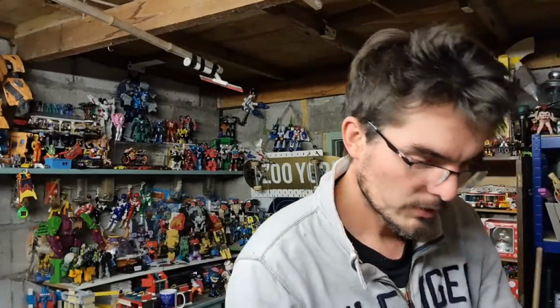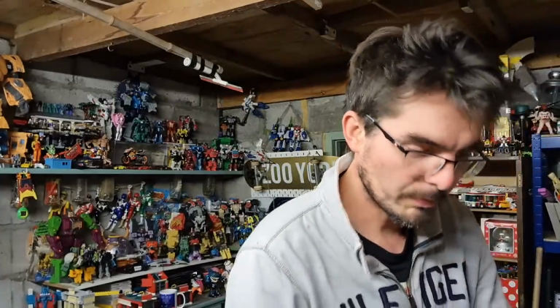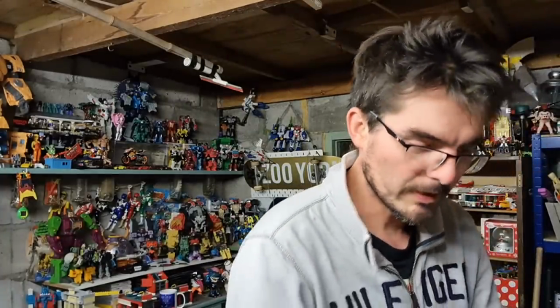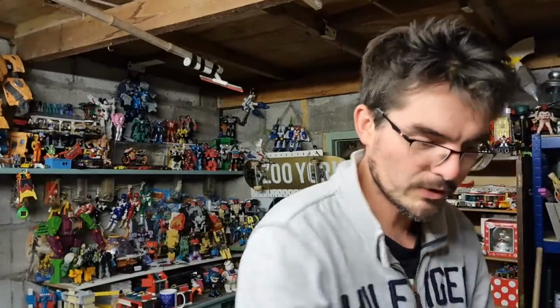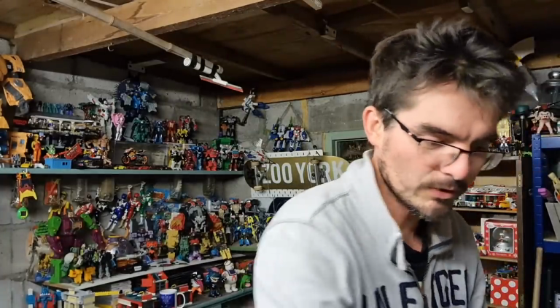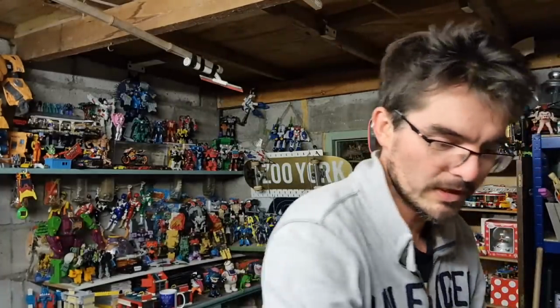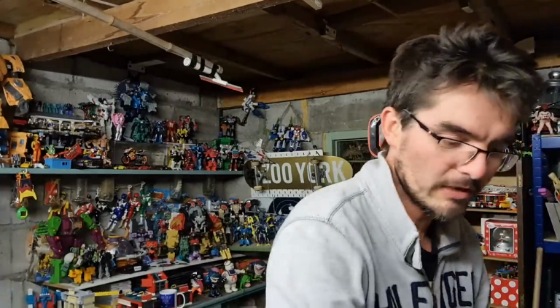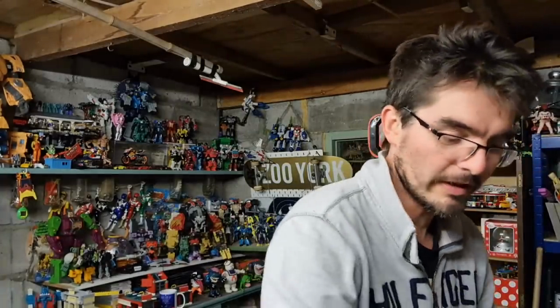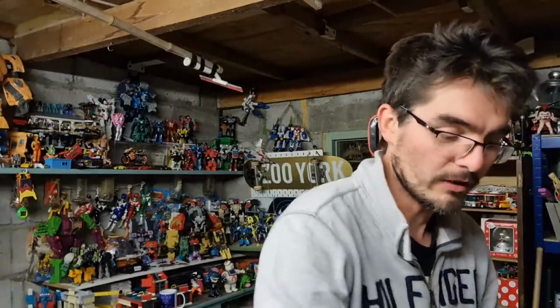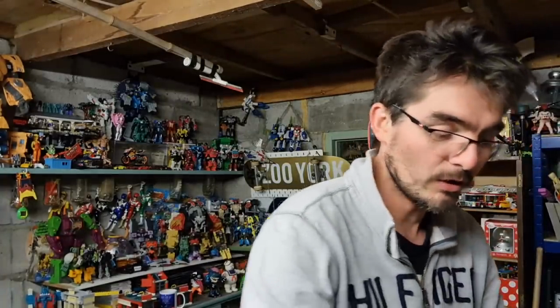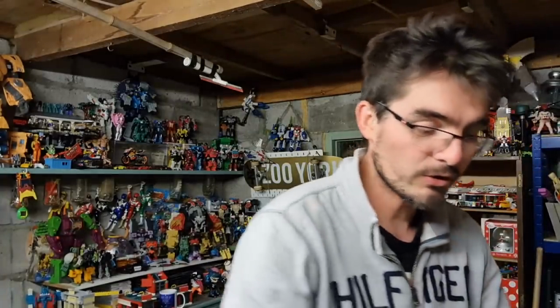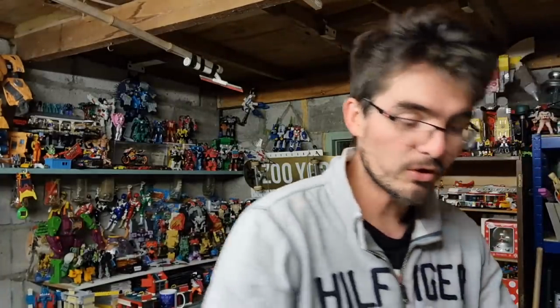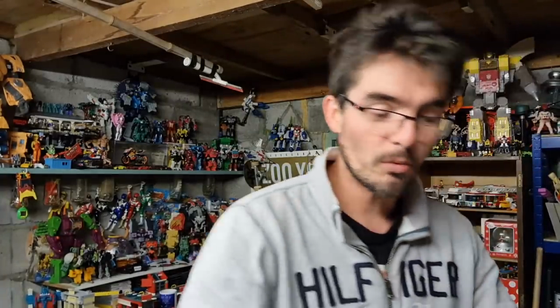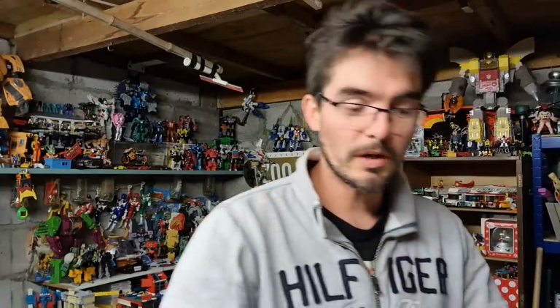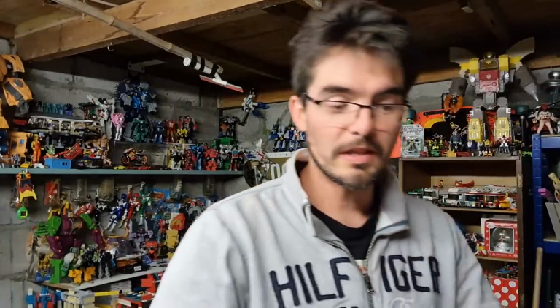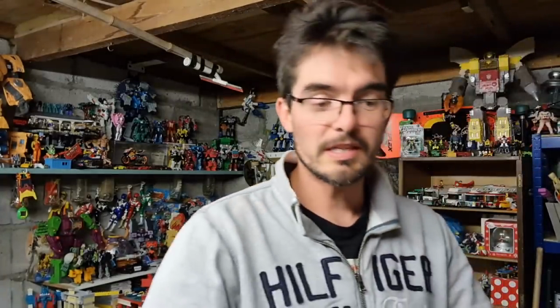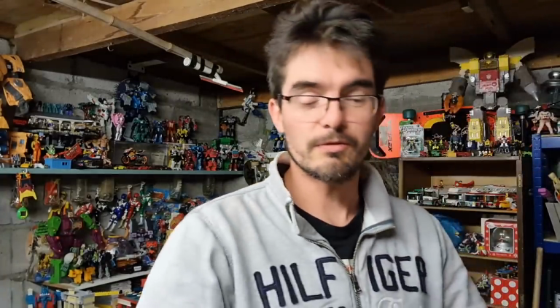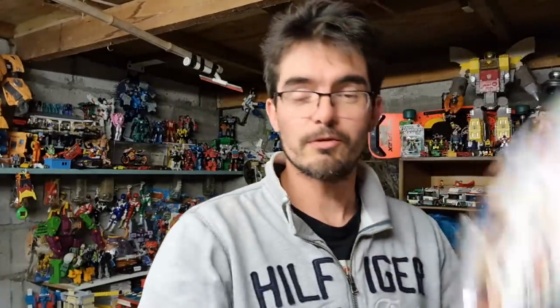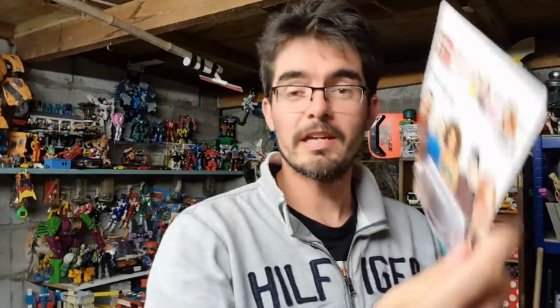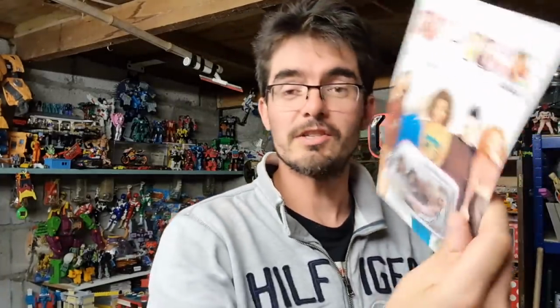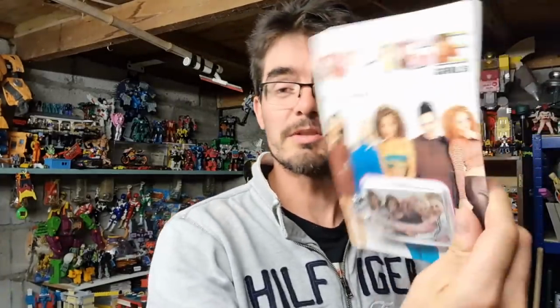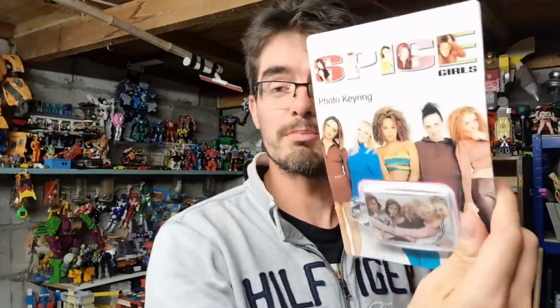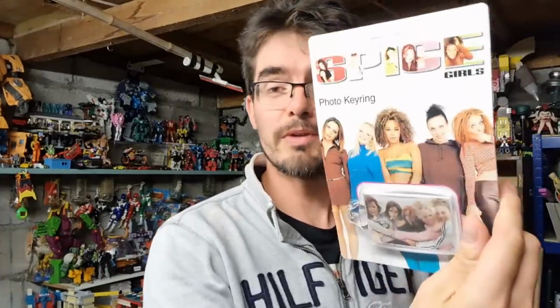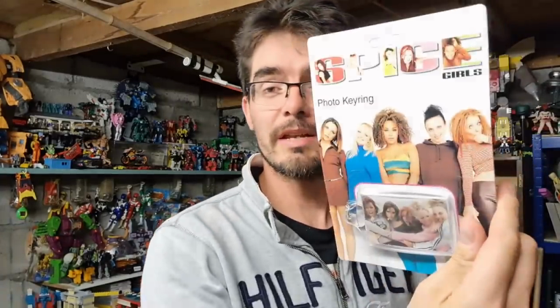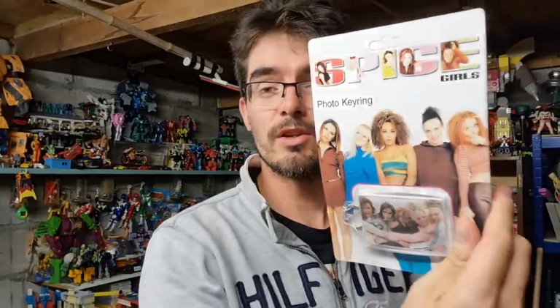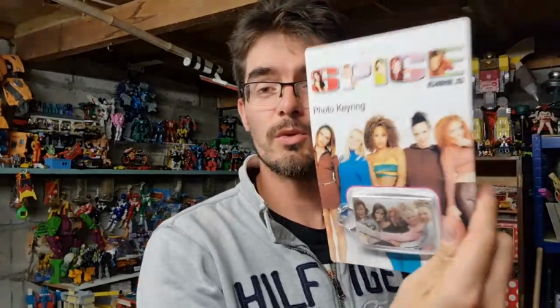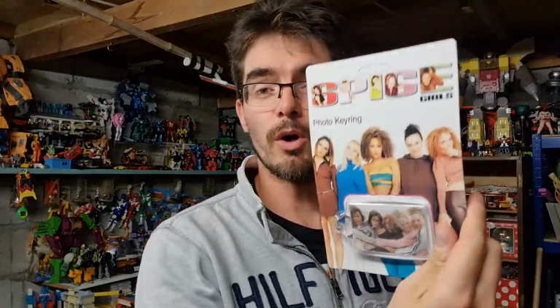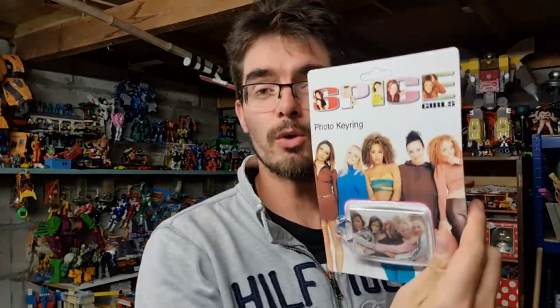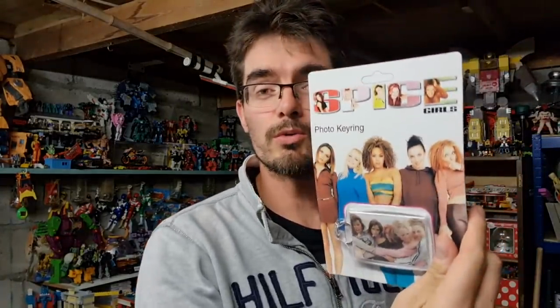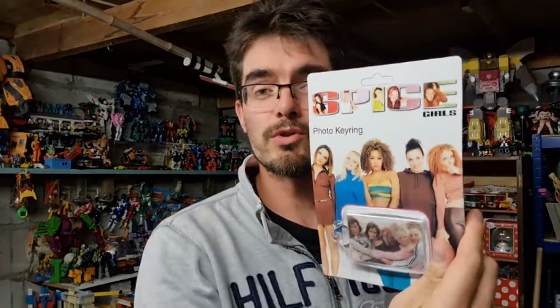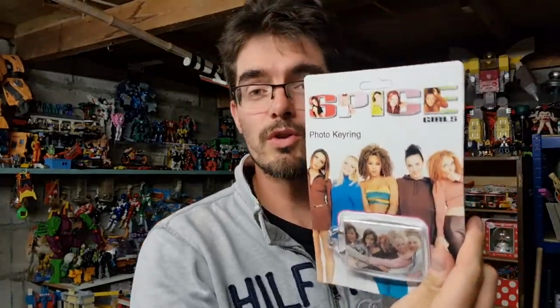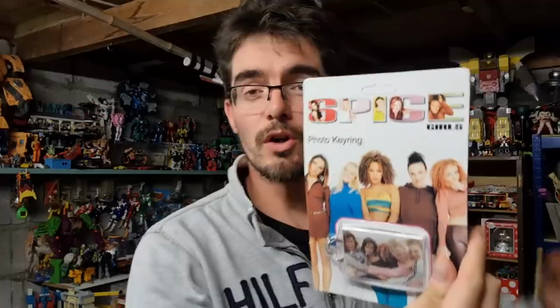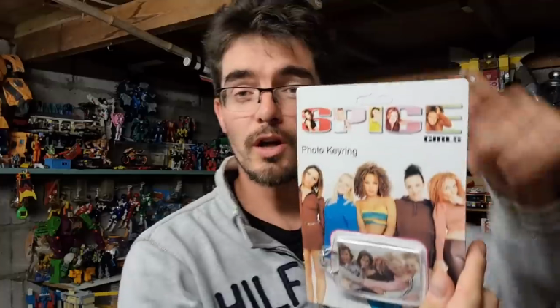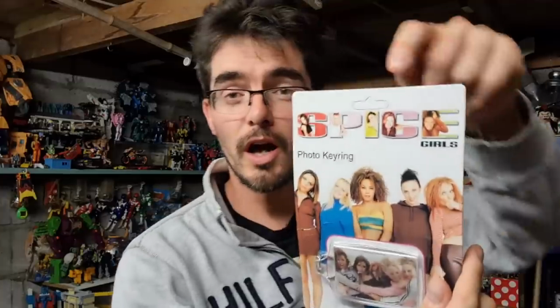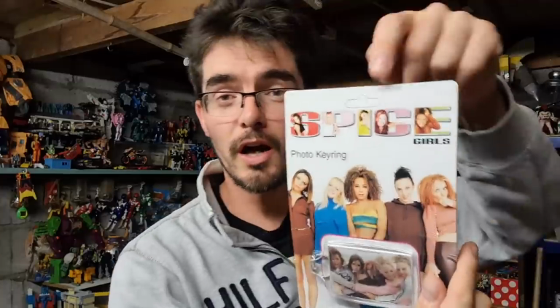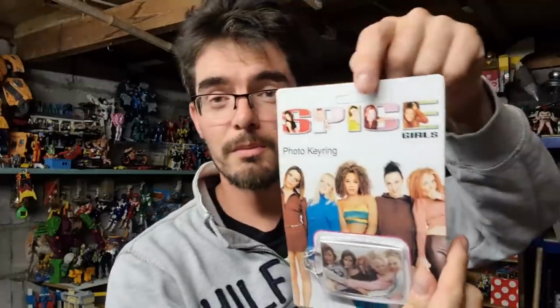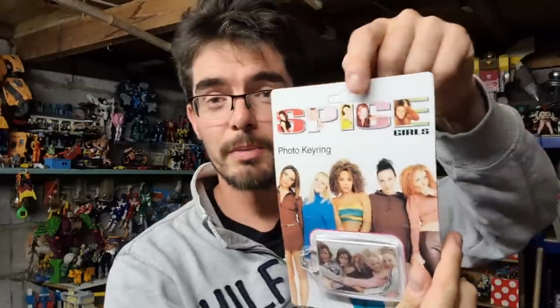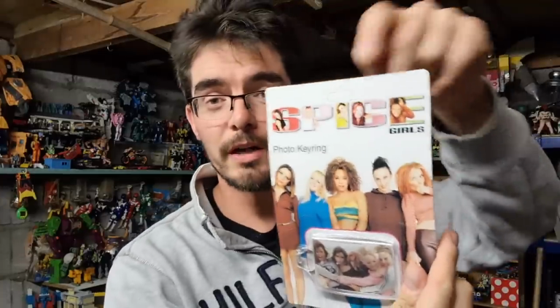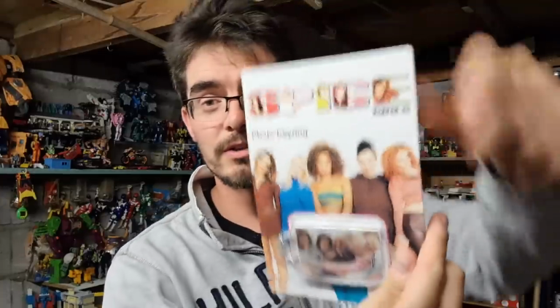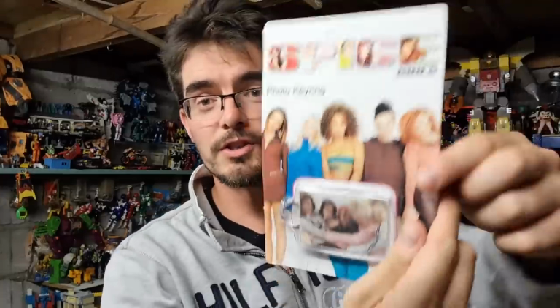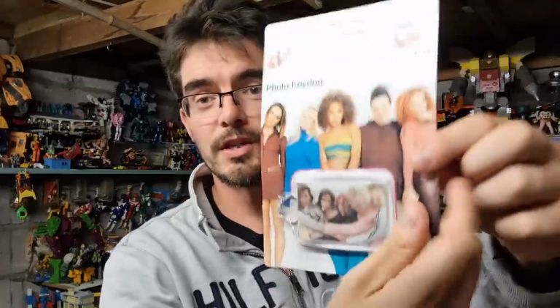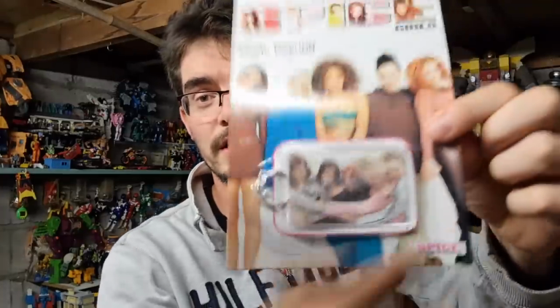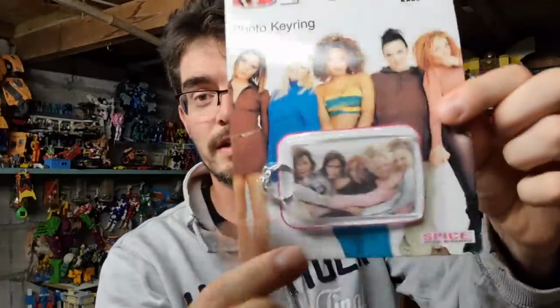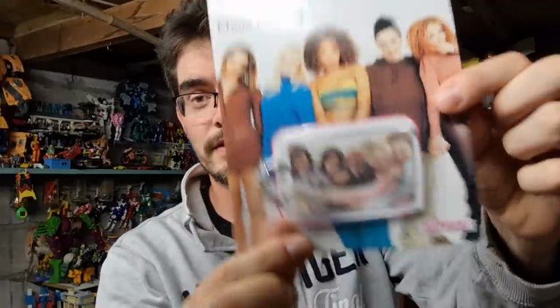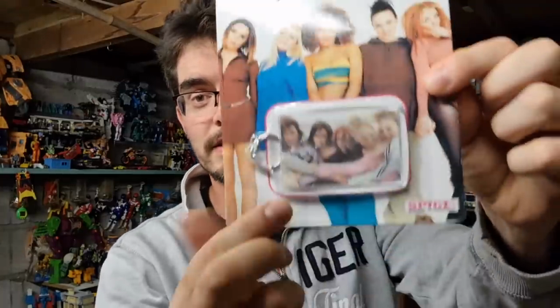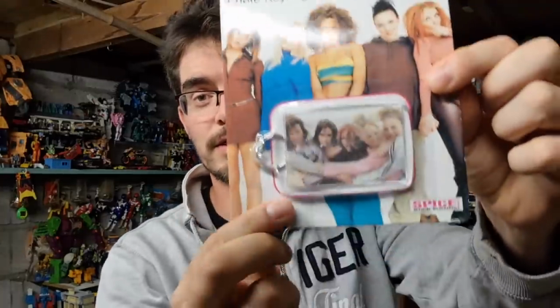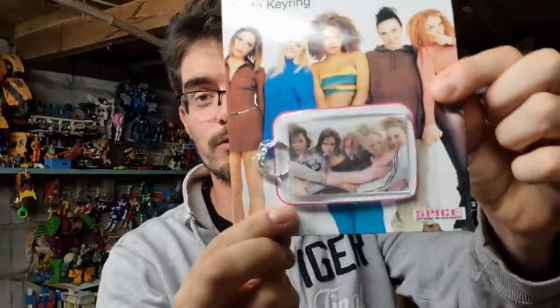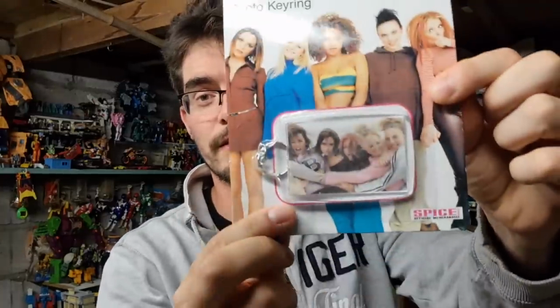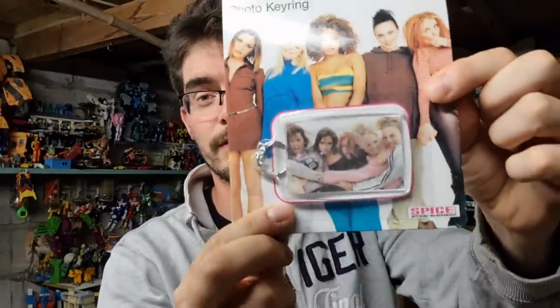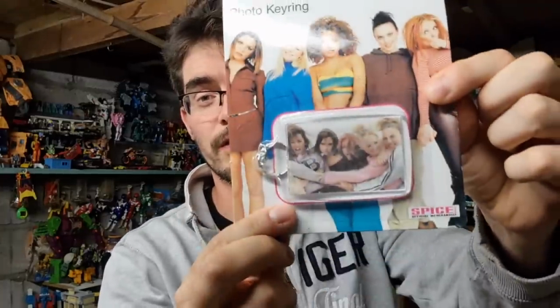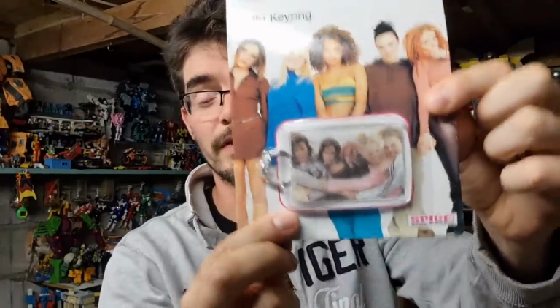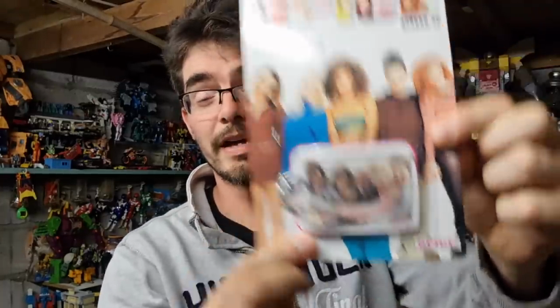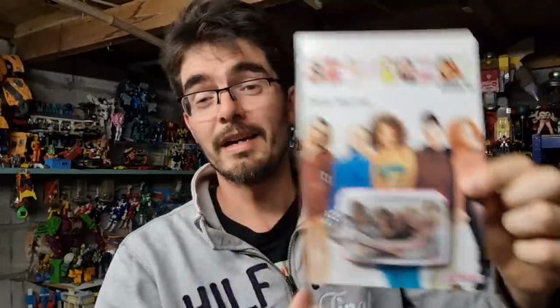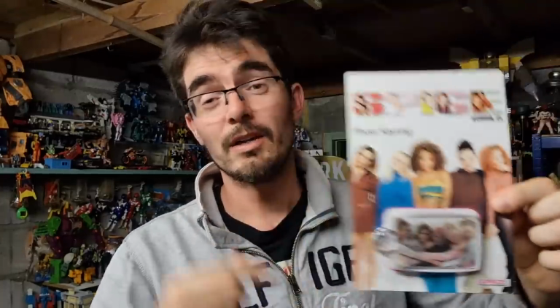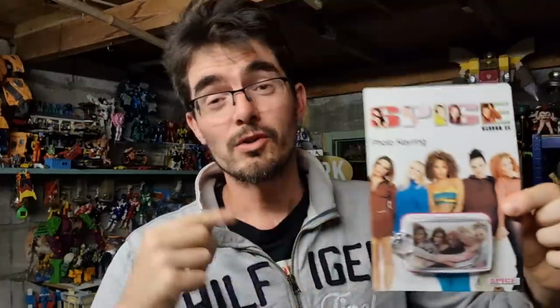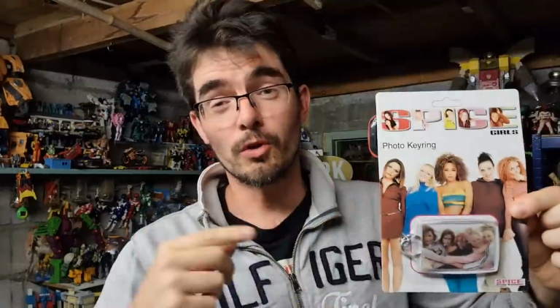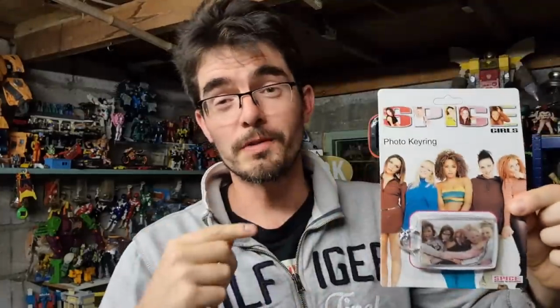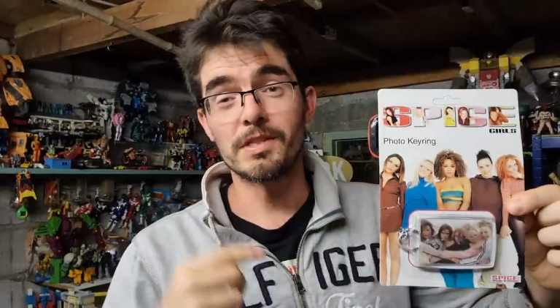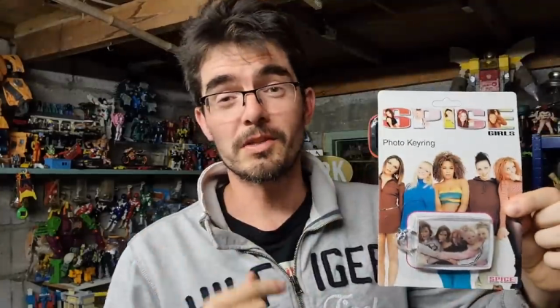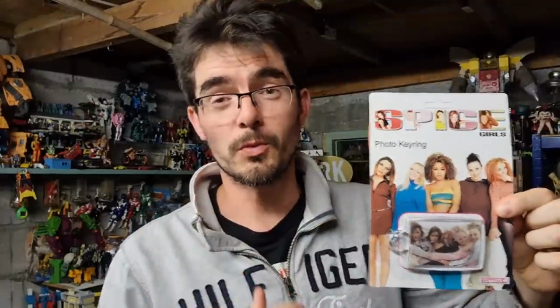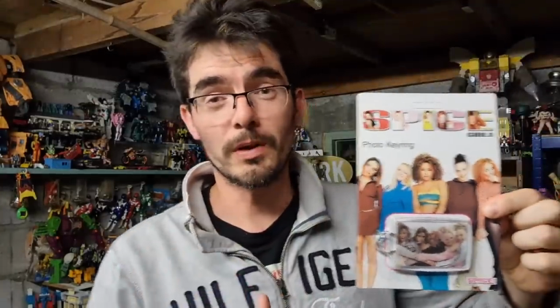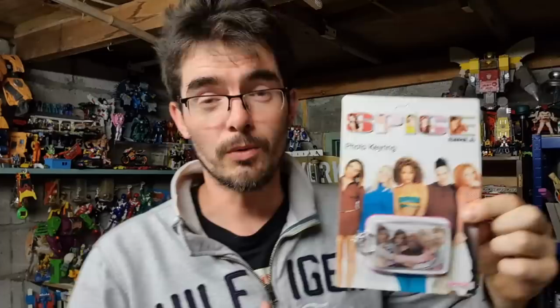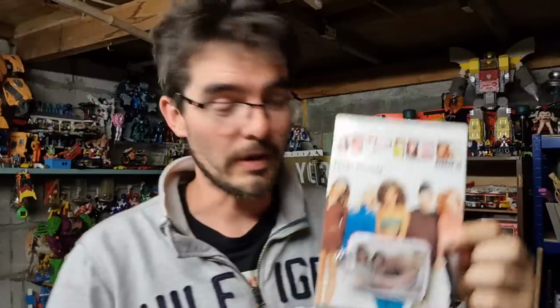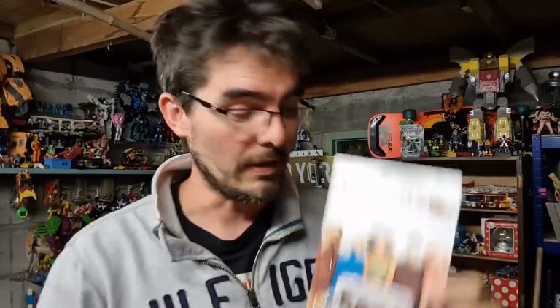Spice Girls keyring — haven't sold one of these for ages. Brand new, old stock, unpunched. That's the graphic on there. Sold for six quid all in.